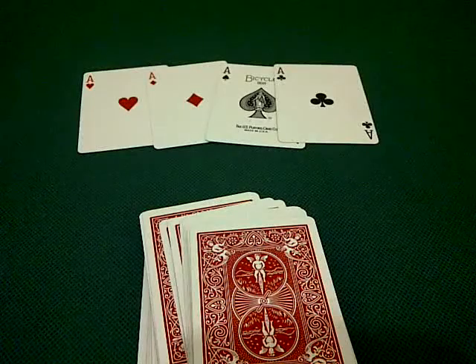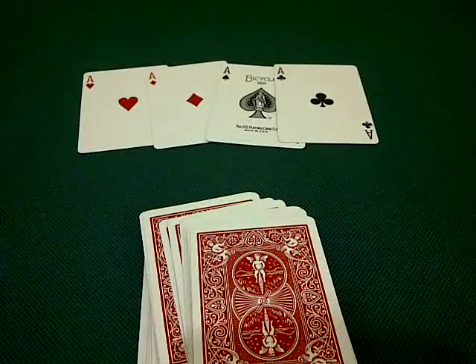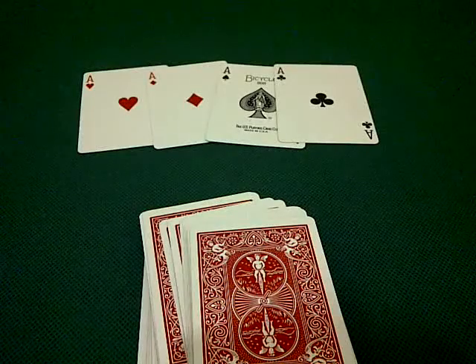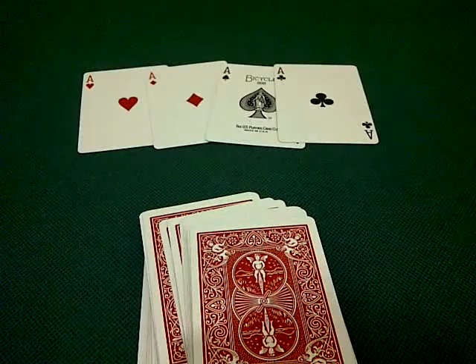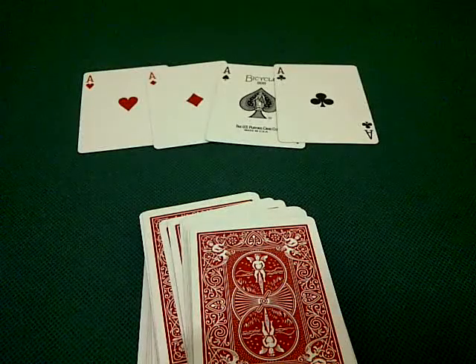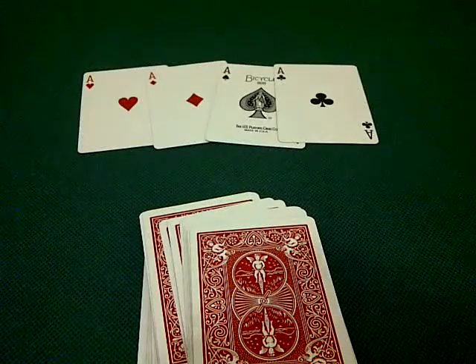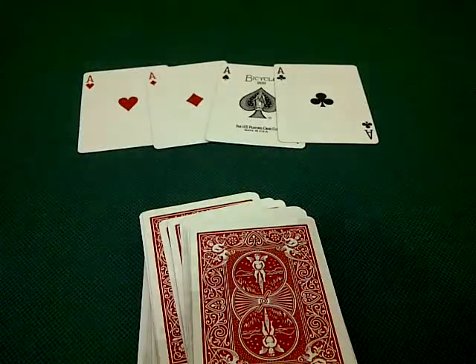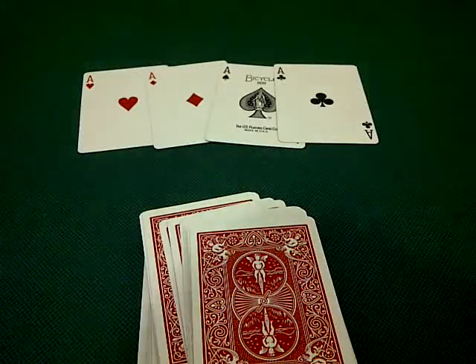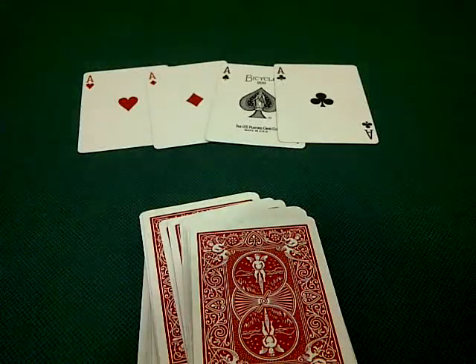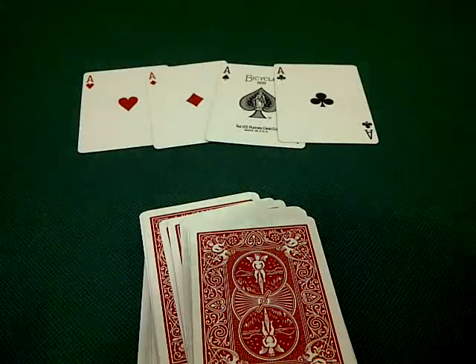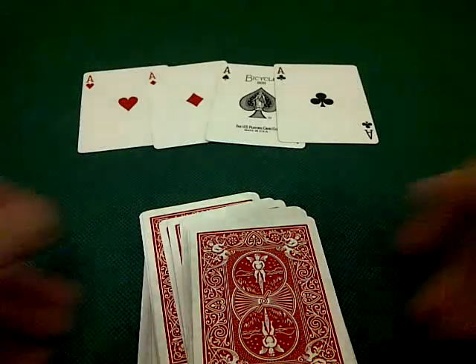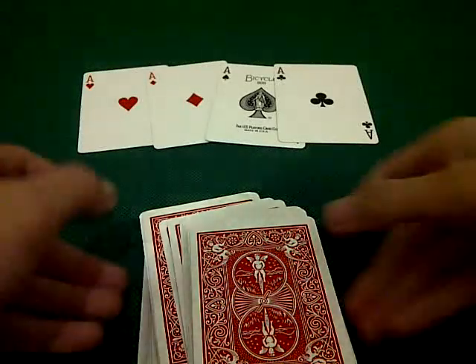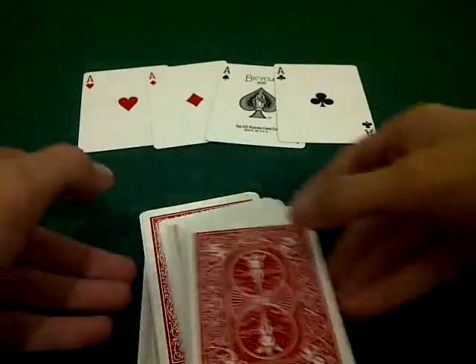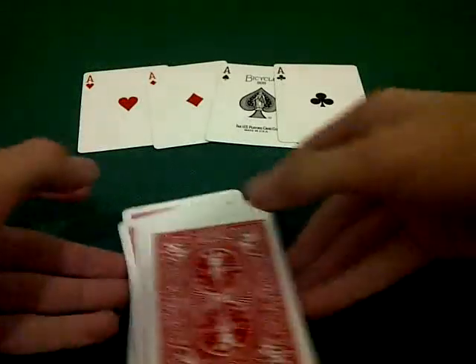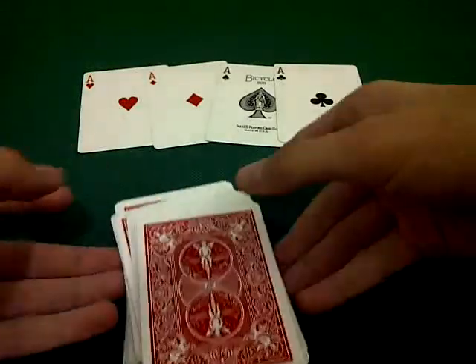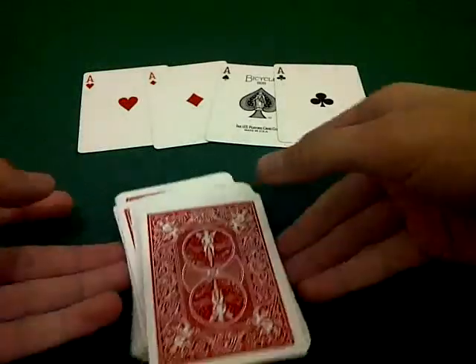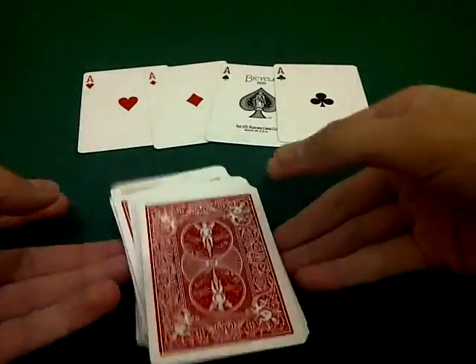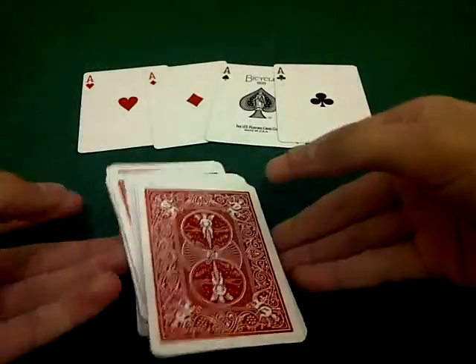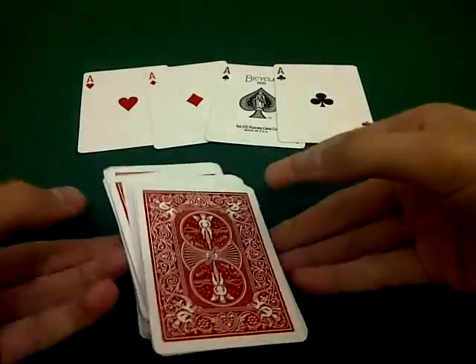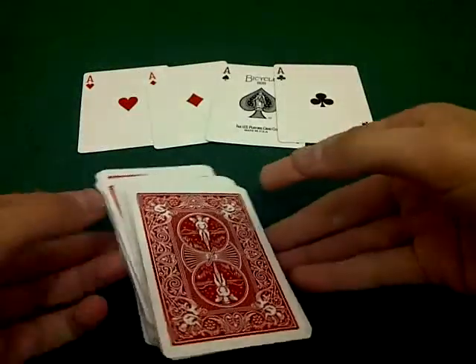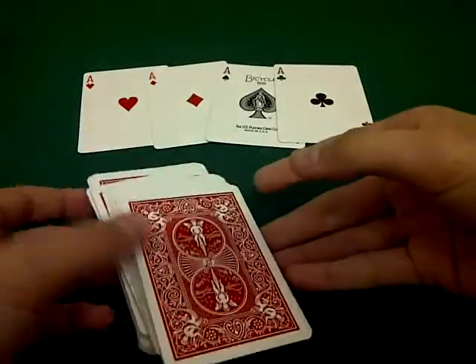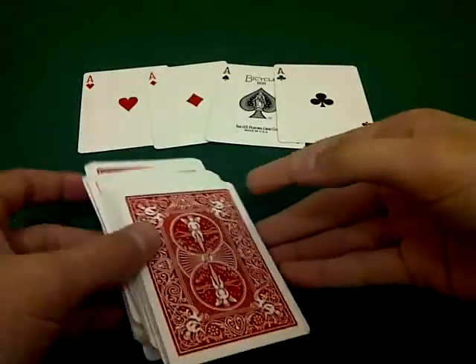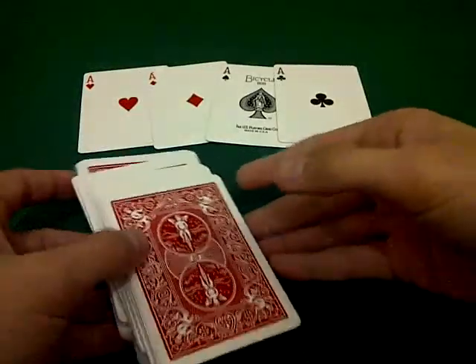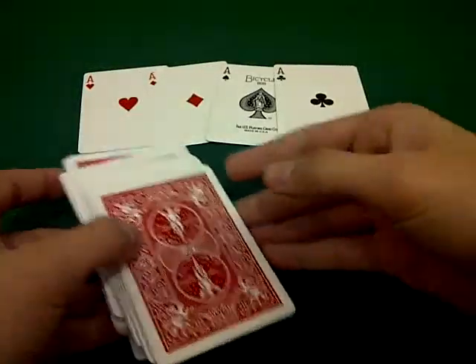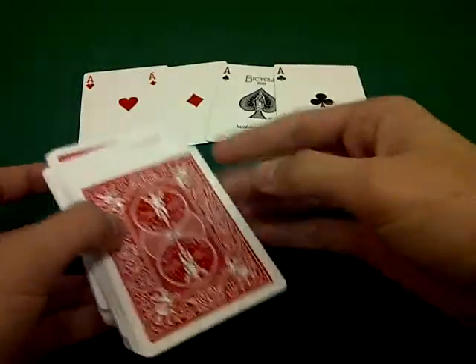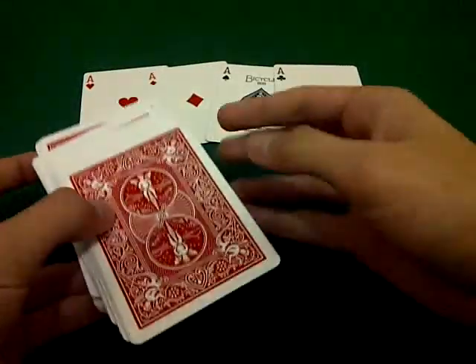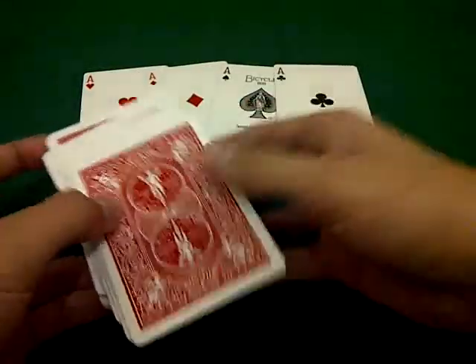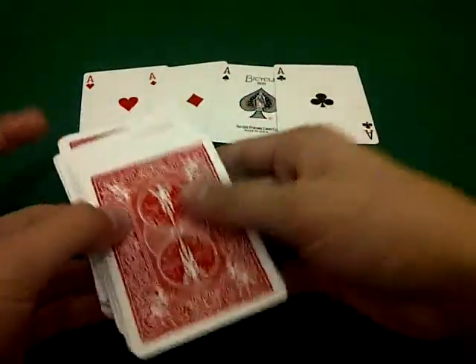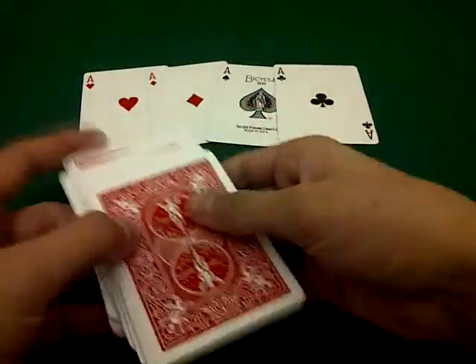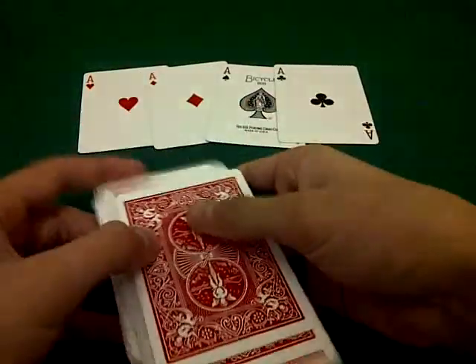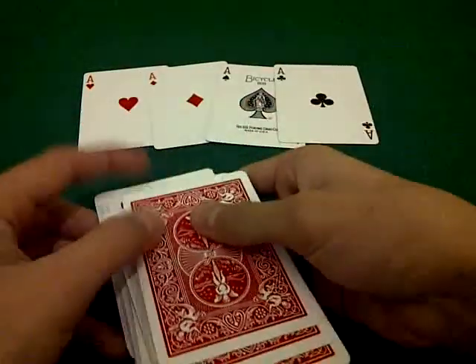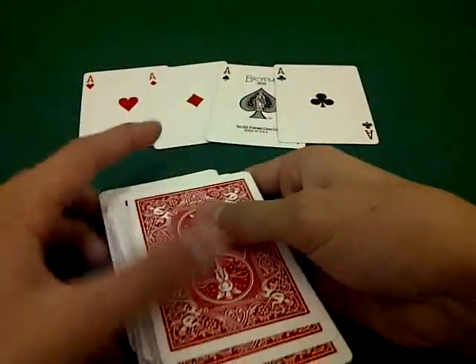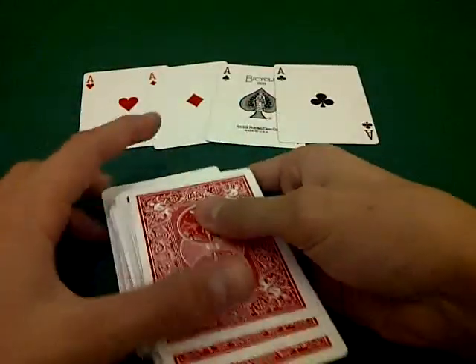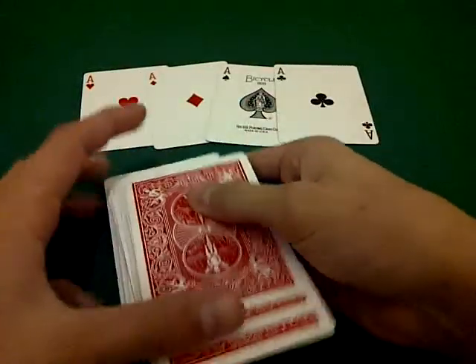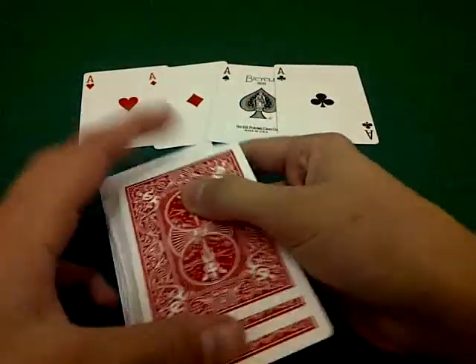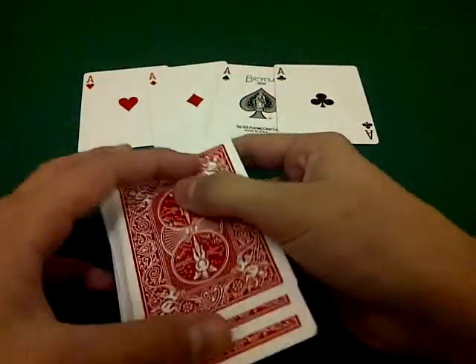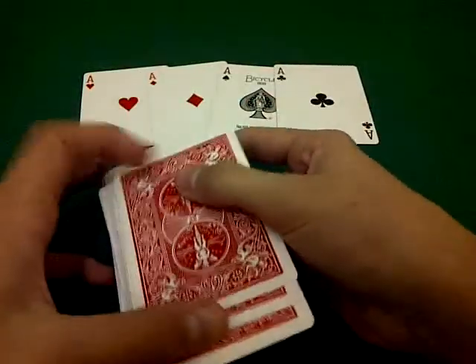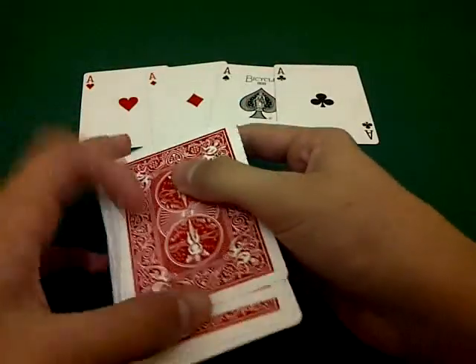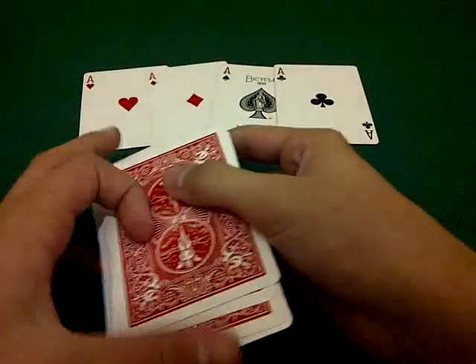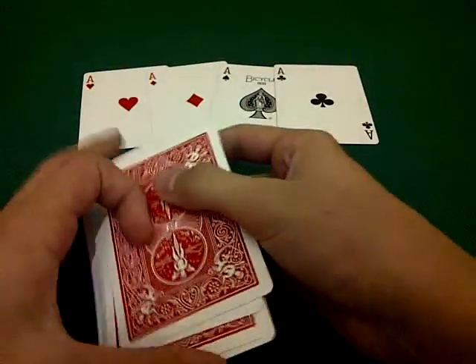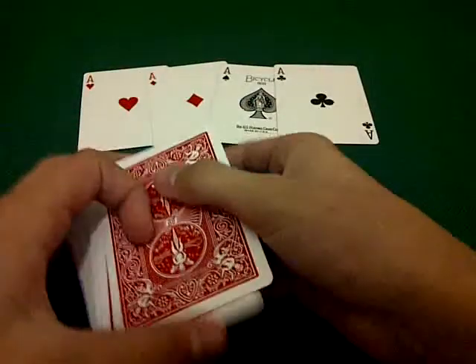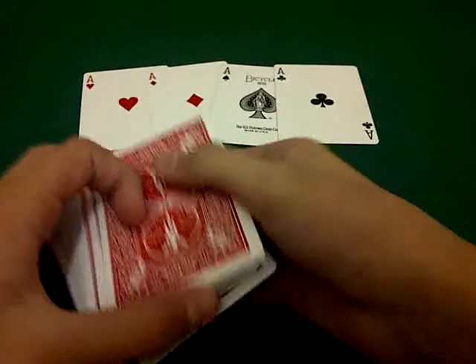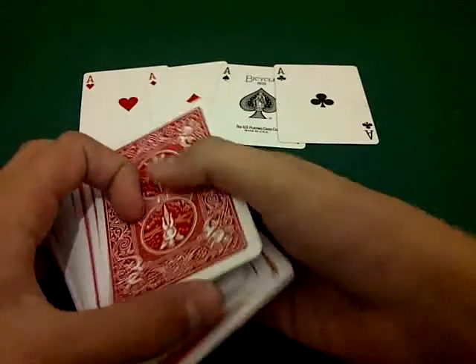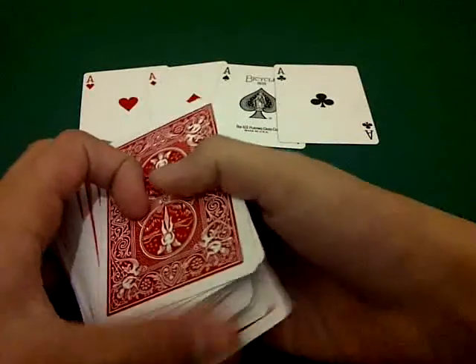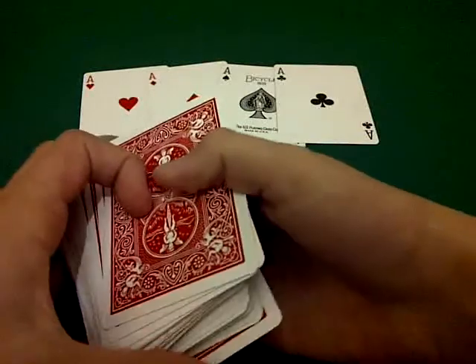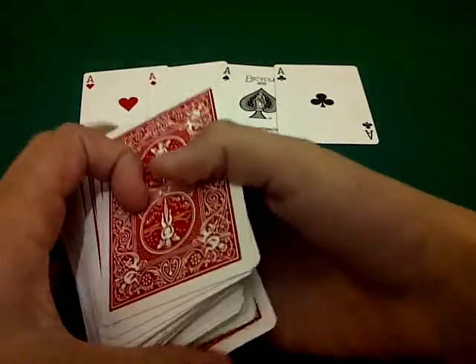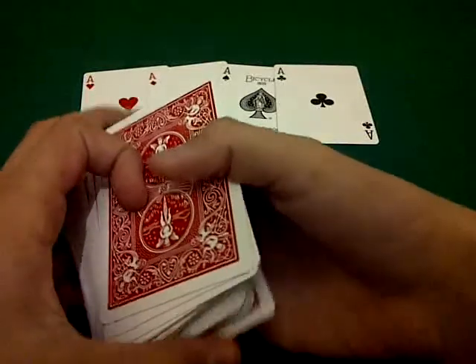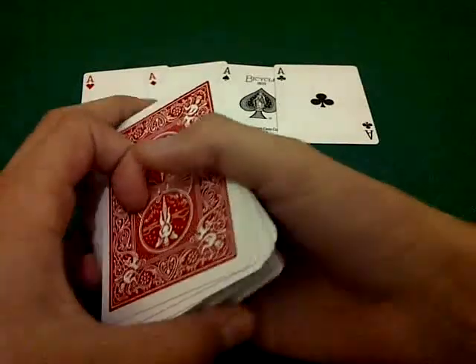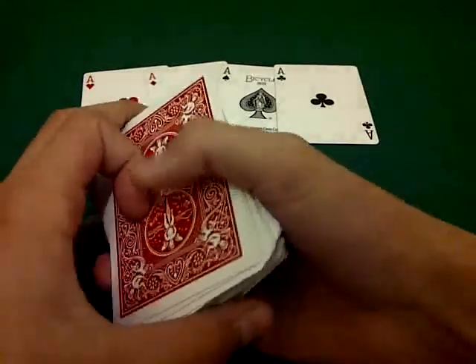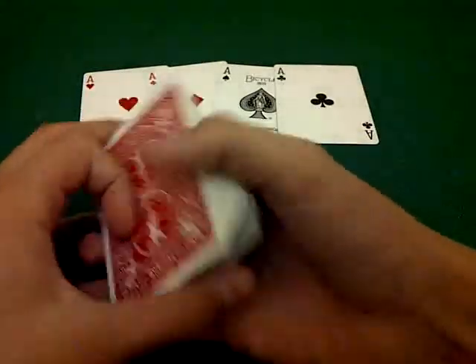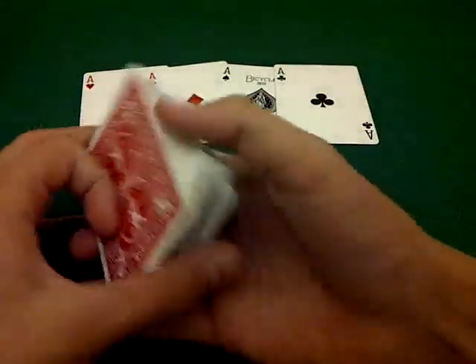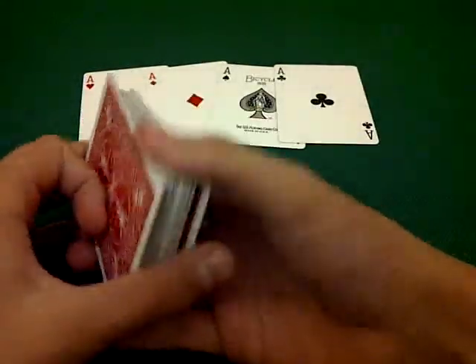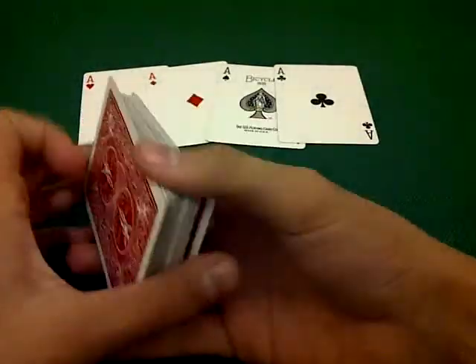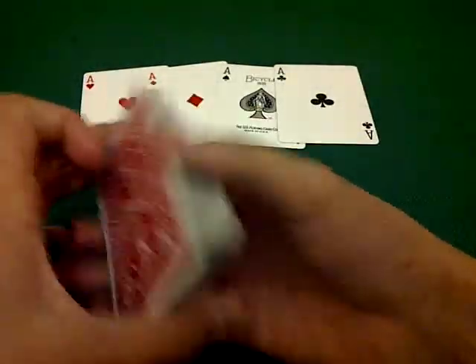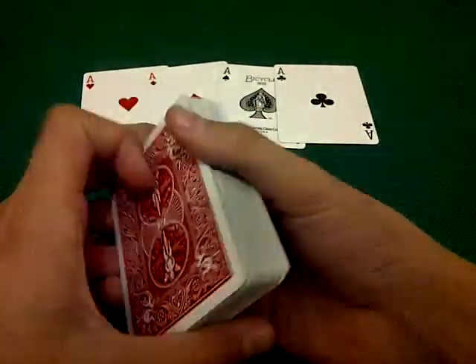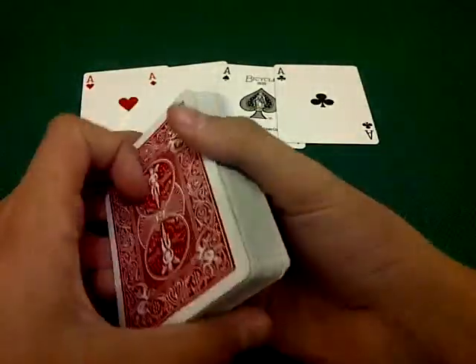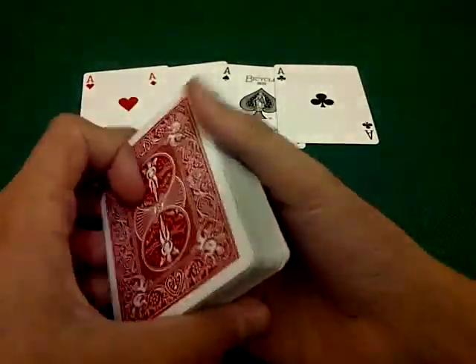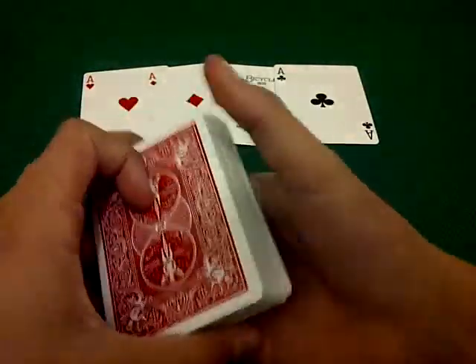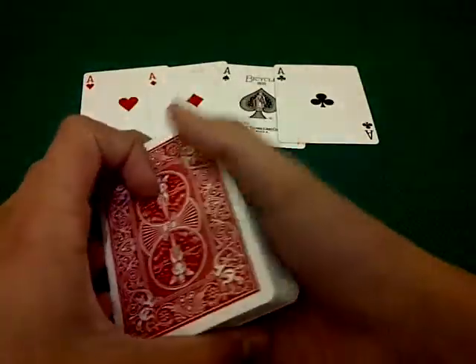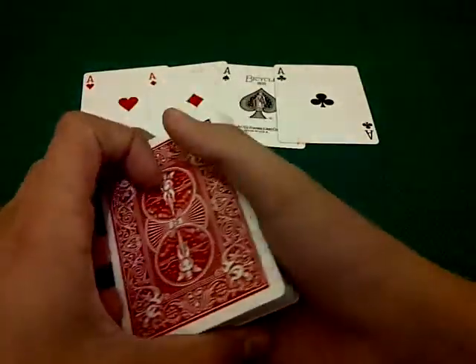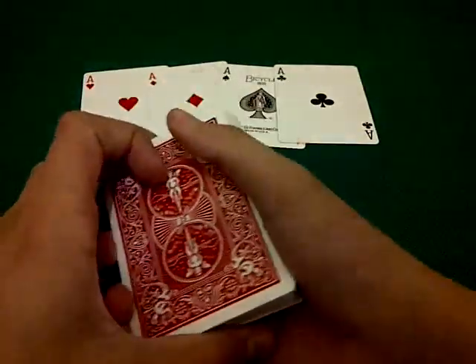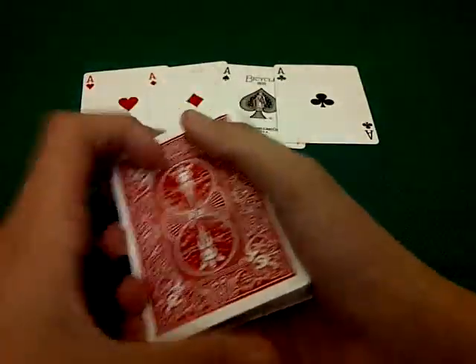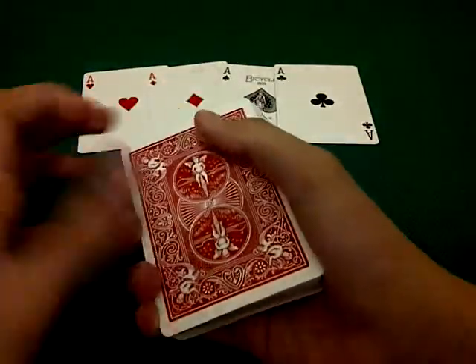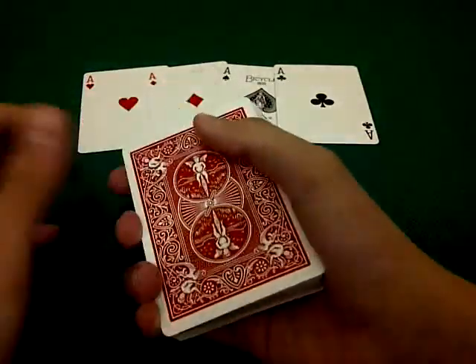Okay guys, I'm back with another trick and today is going to be a quick one. It uses the four aces. Without further ado, let's get into it.